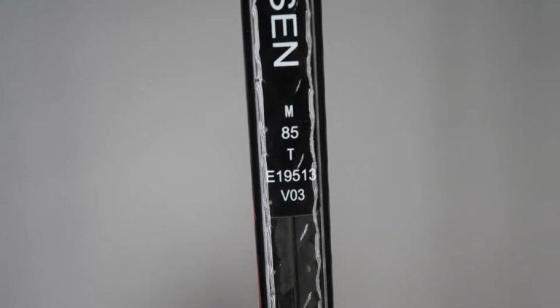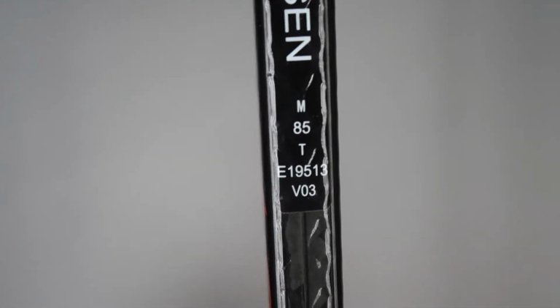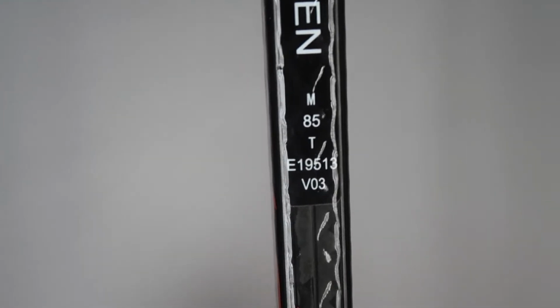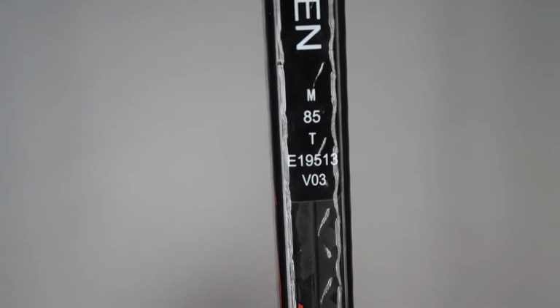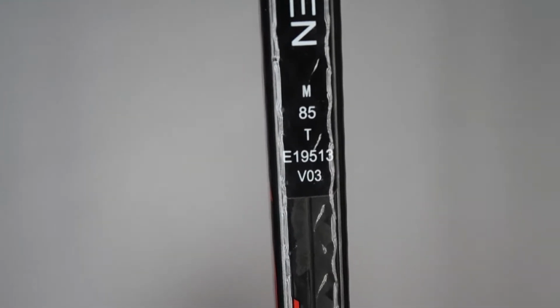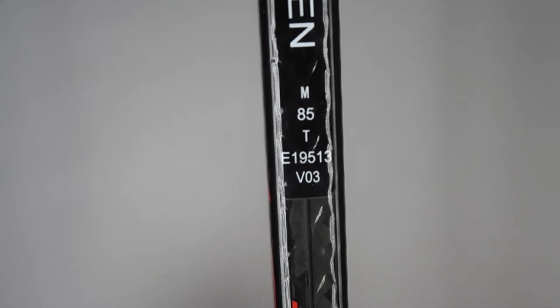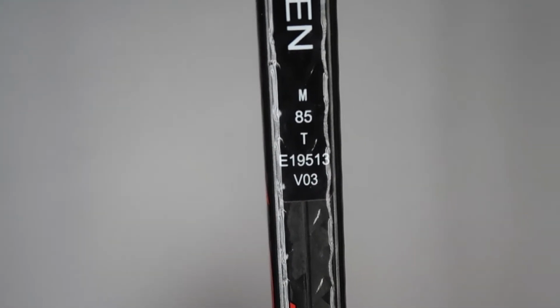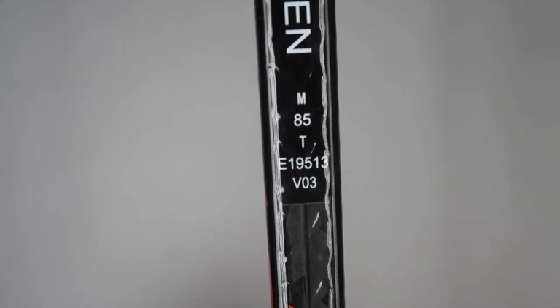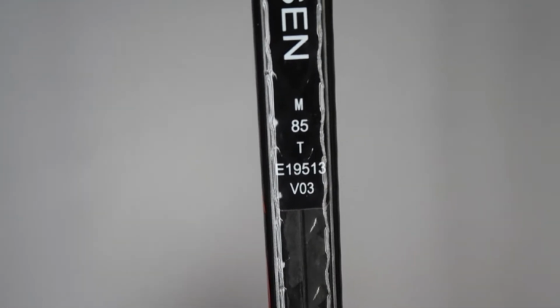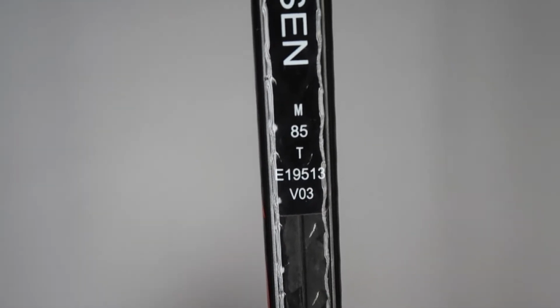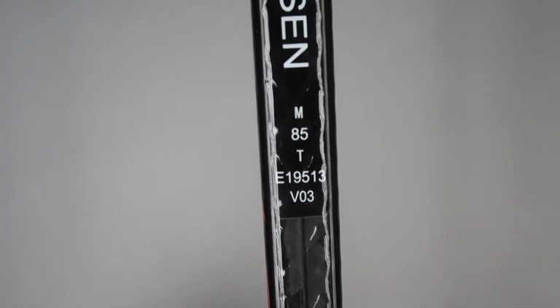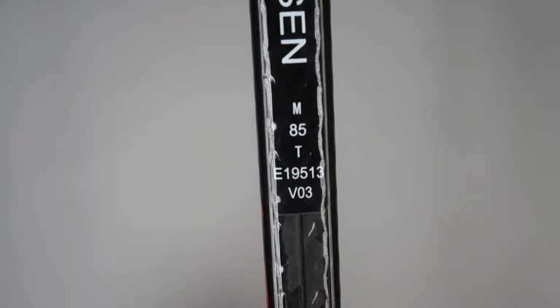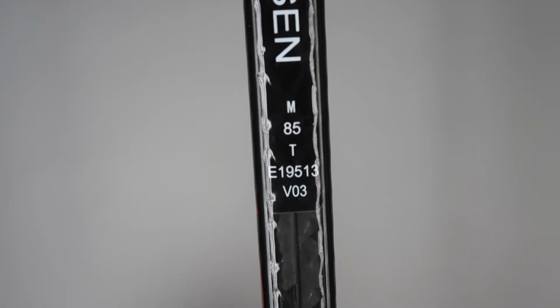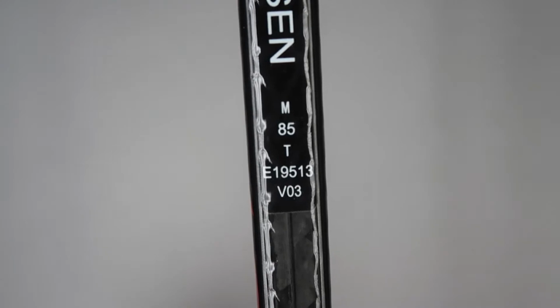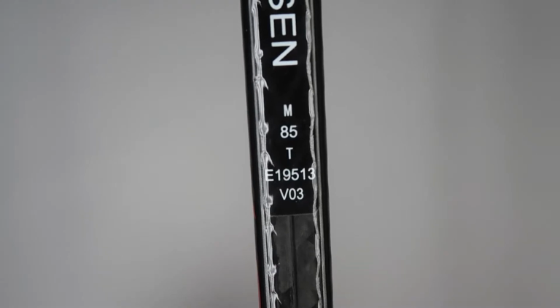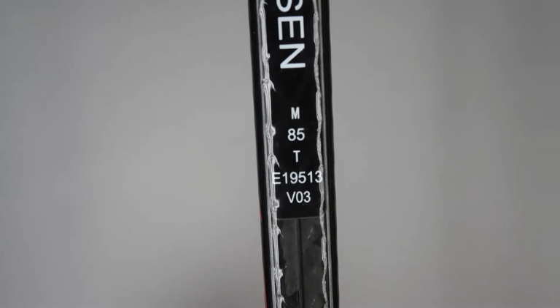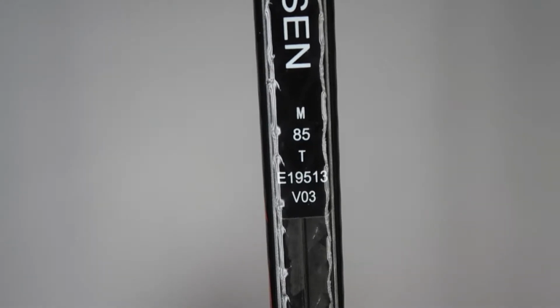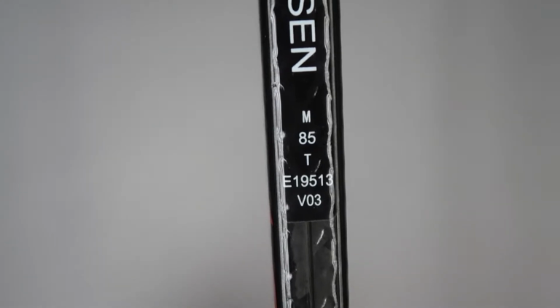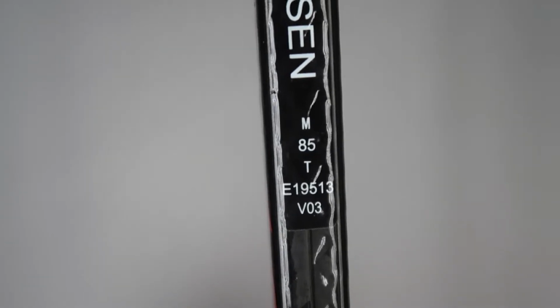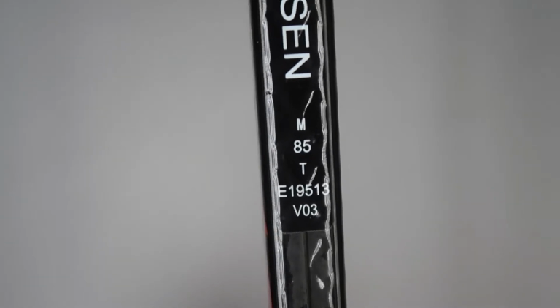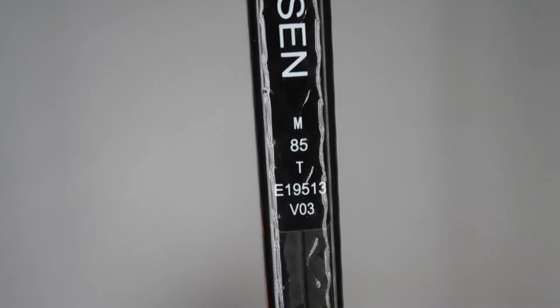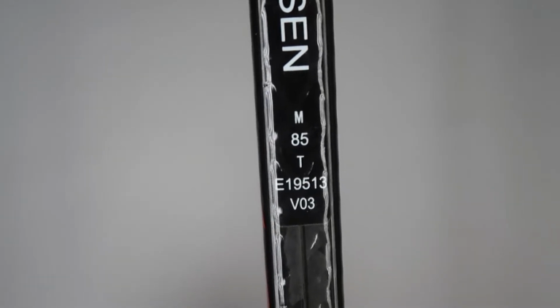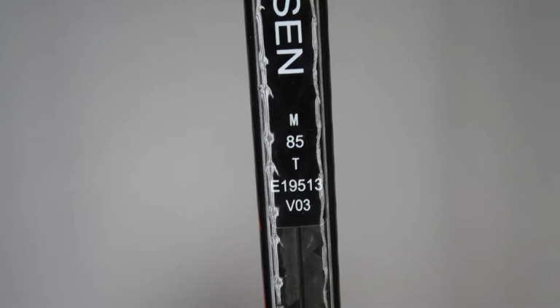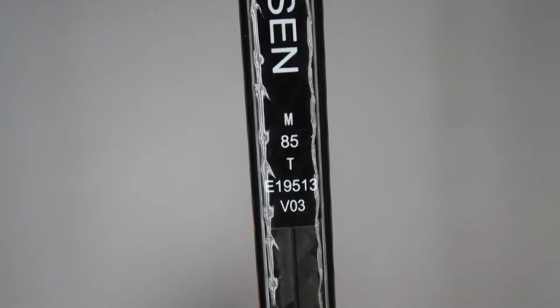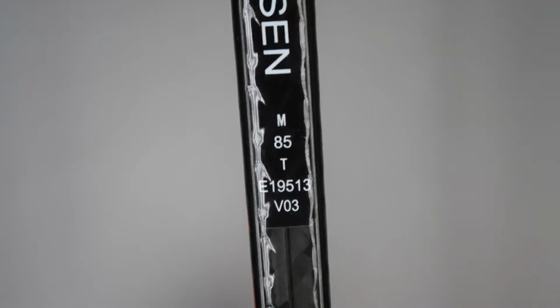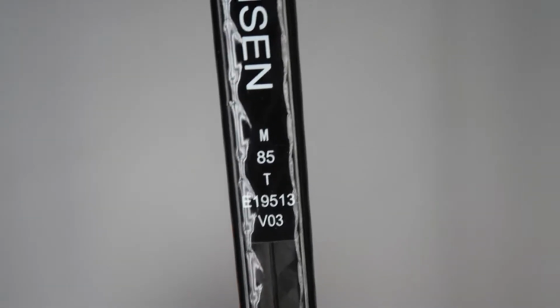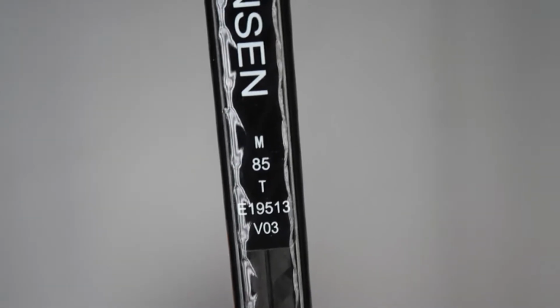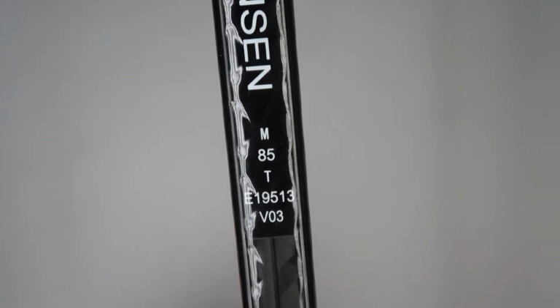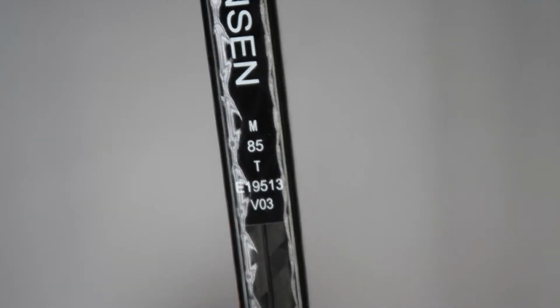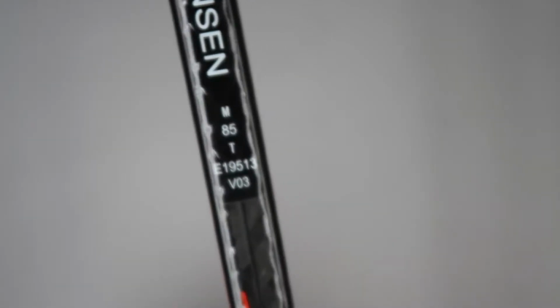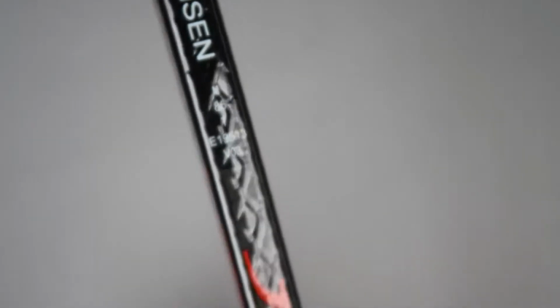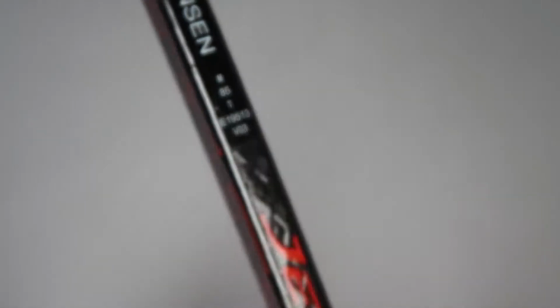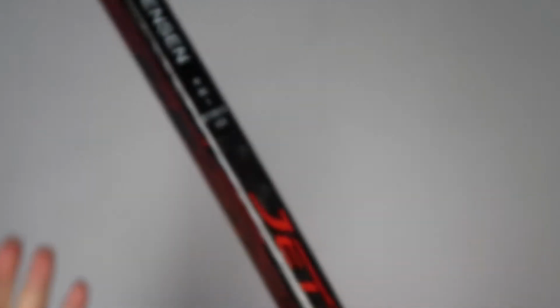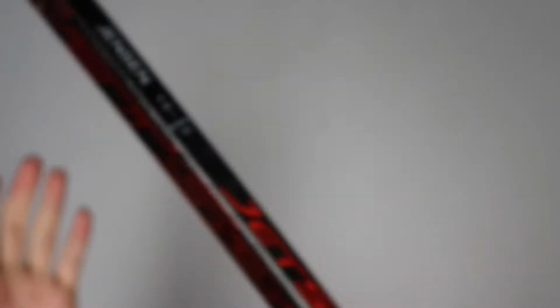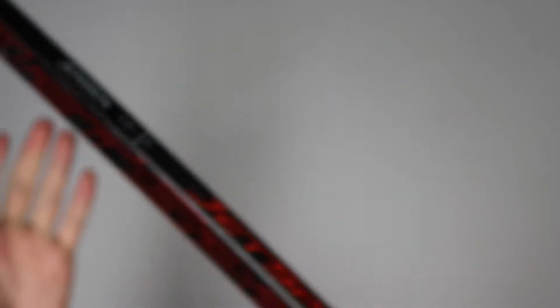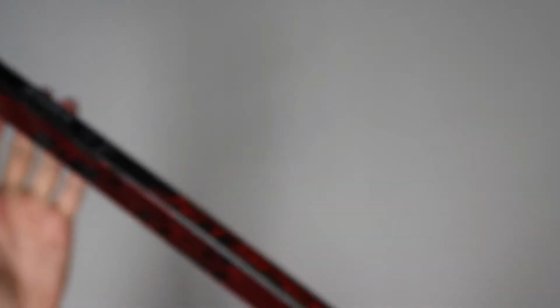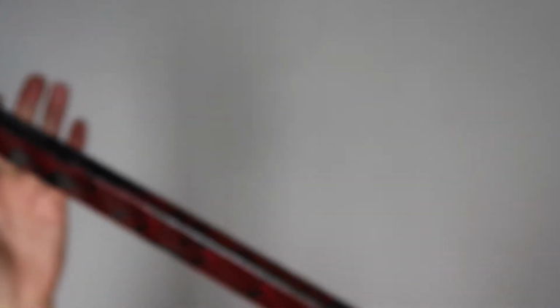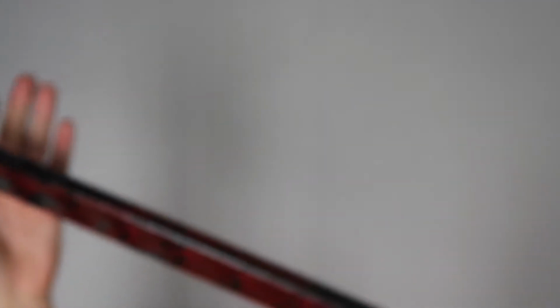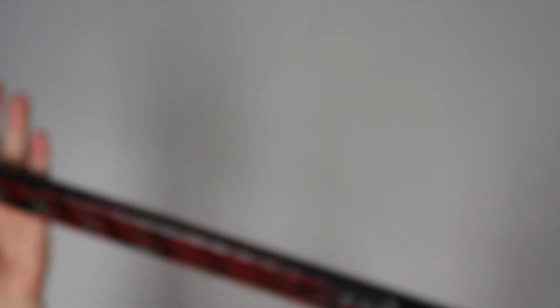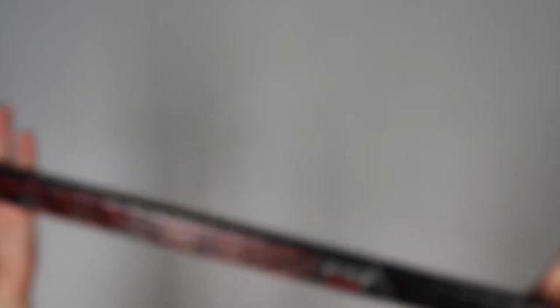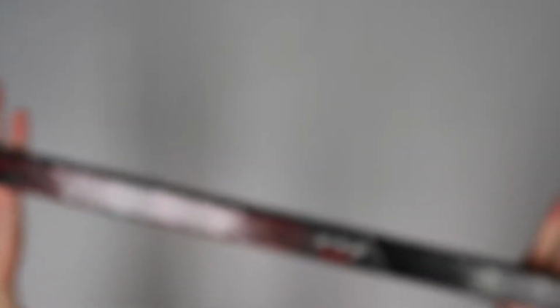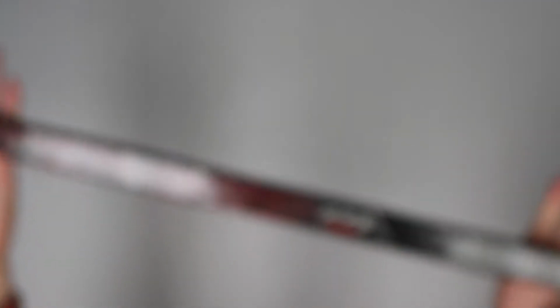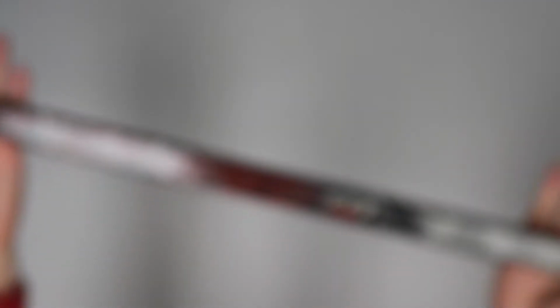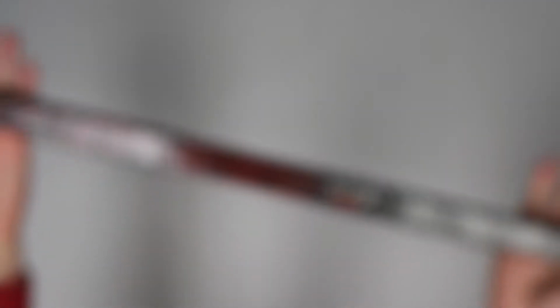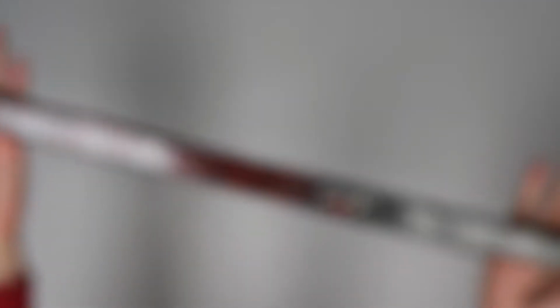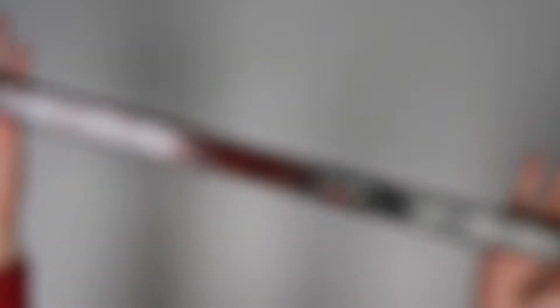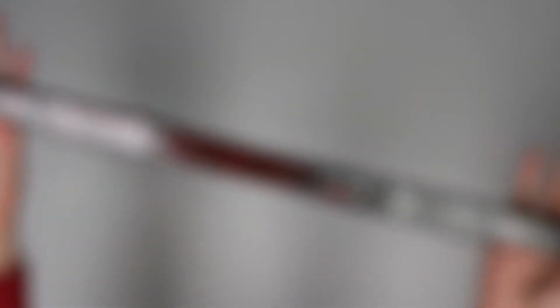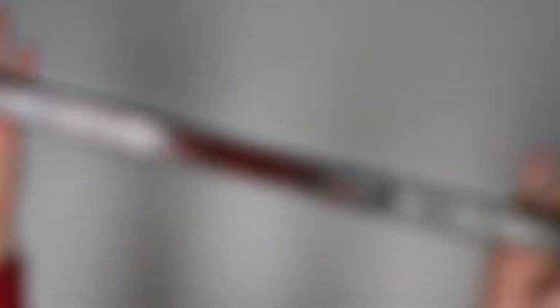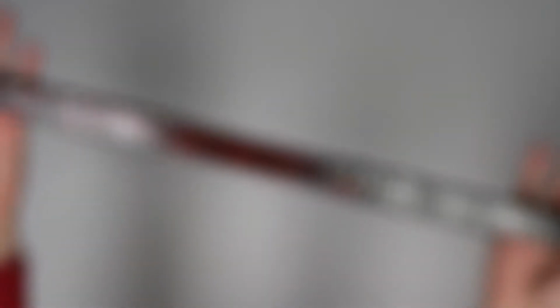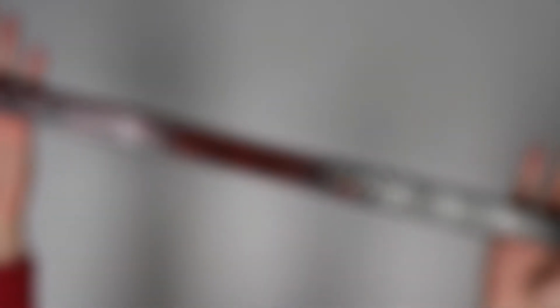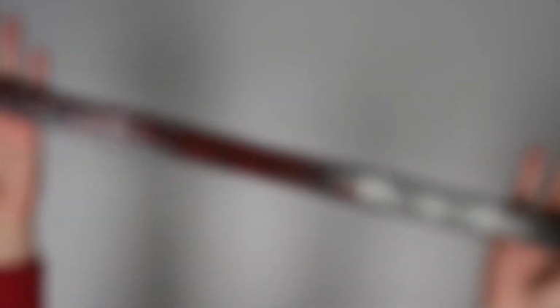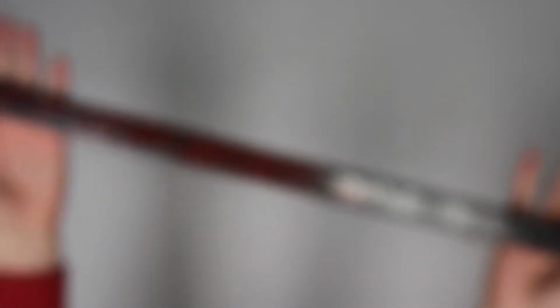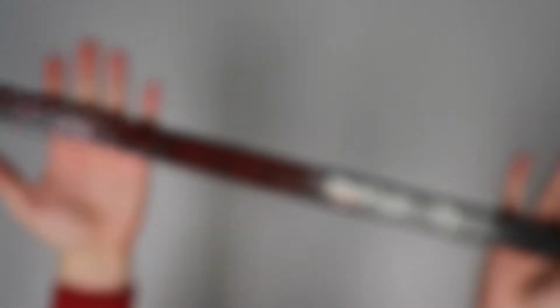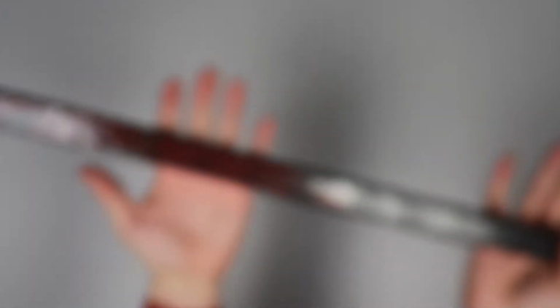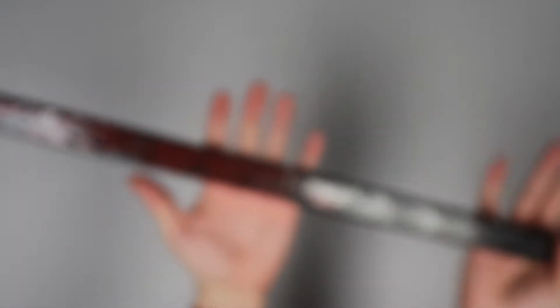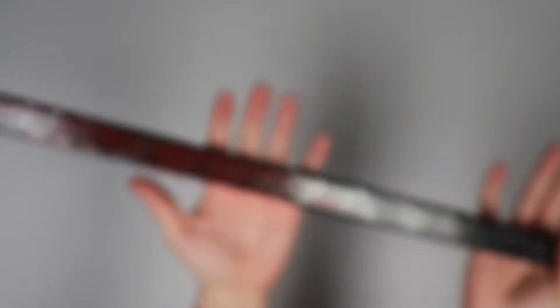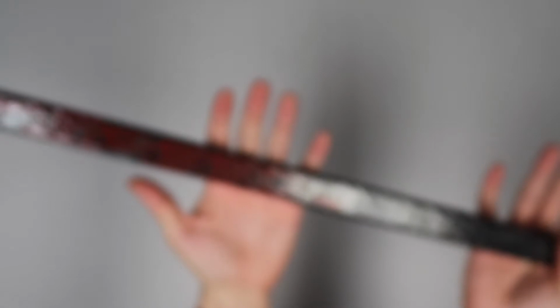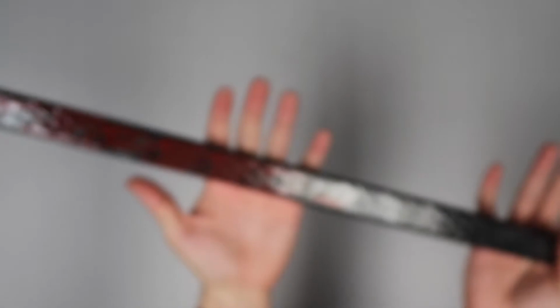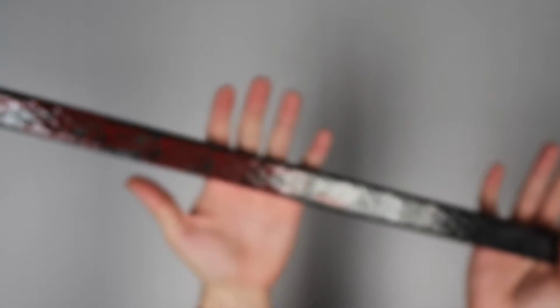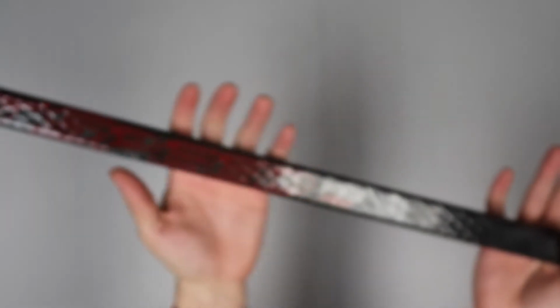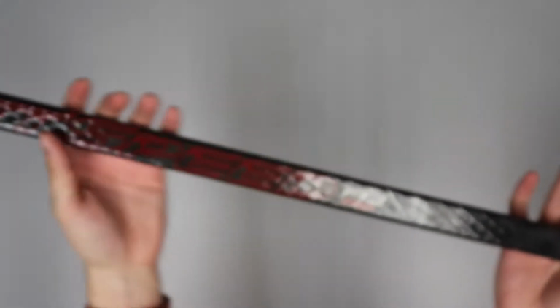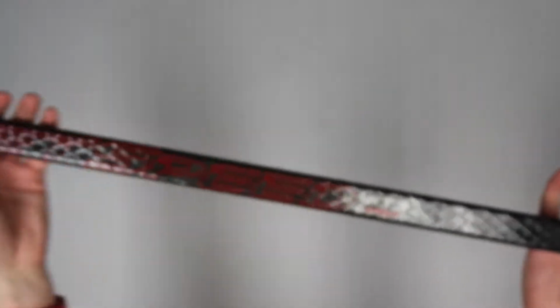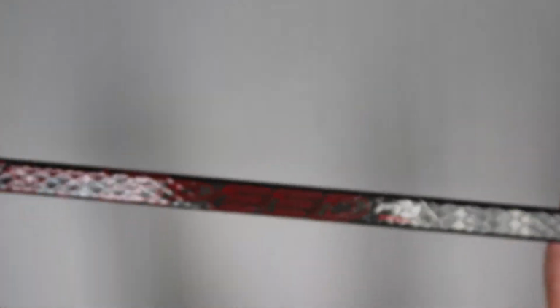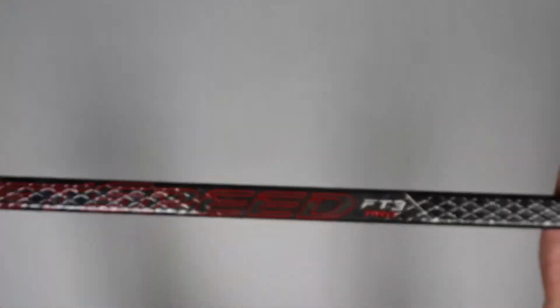The fourth row is a unique player ID, with VO3 telling us that this is version 3 of the JetSpeed FT3 Pro manufactured for Nick Jensen.